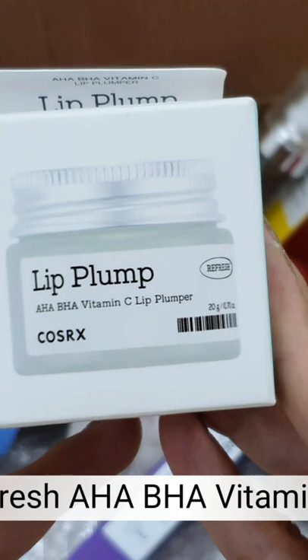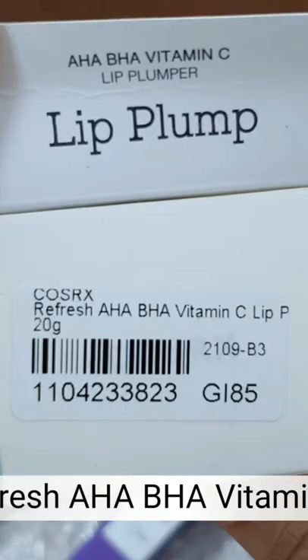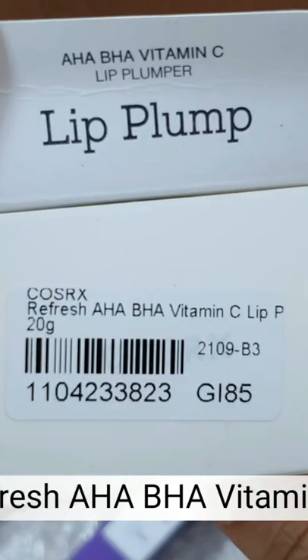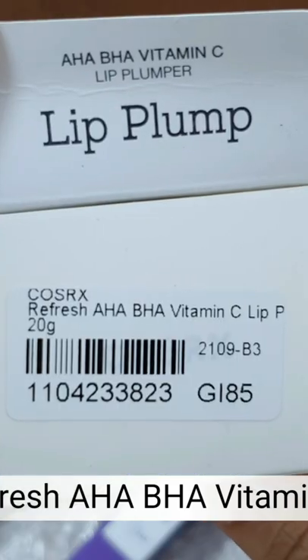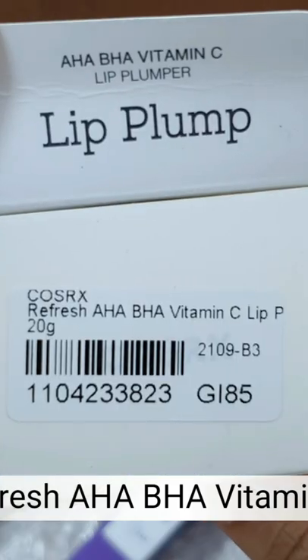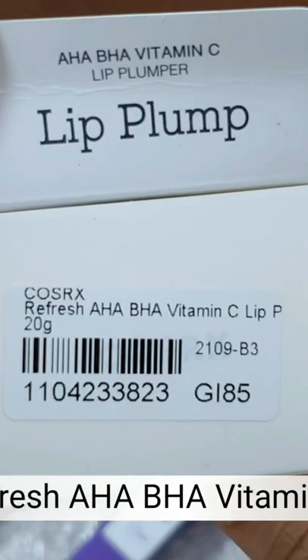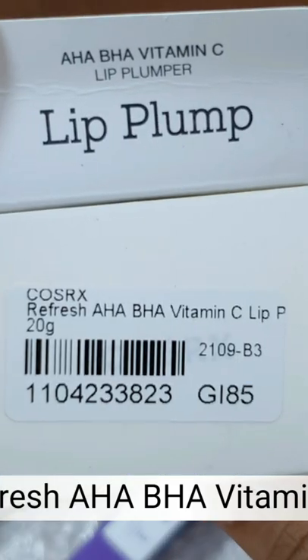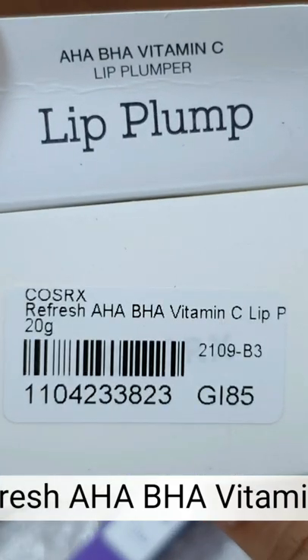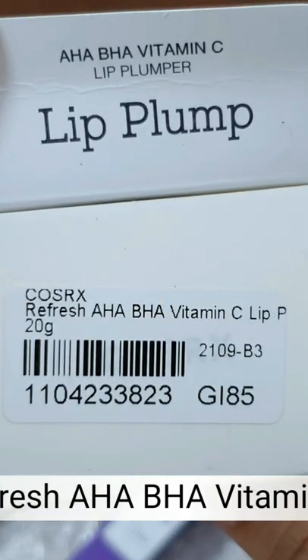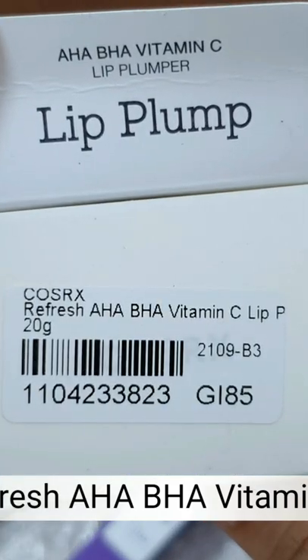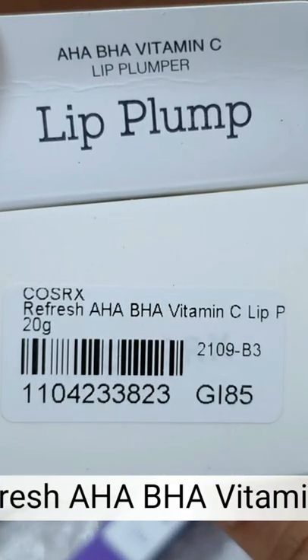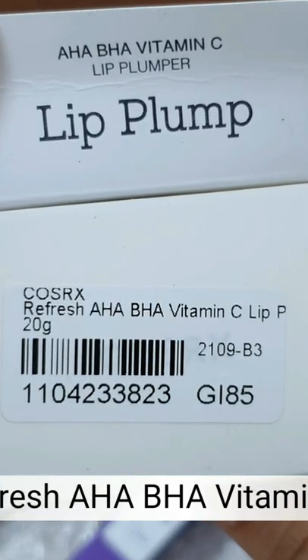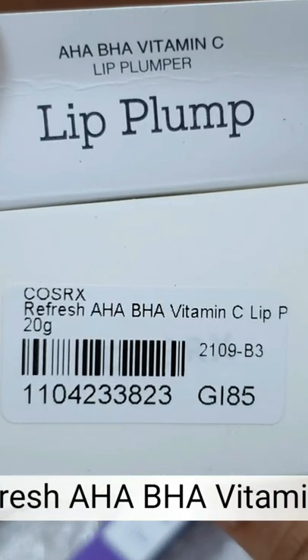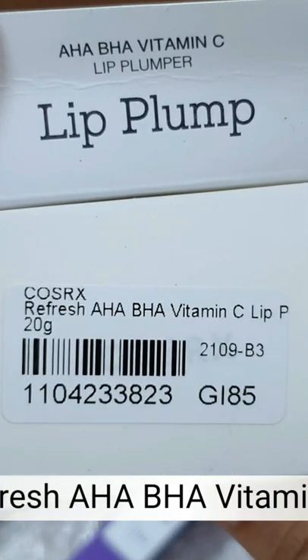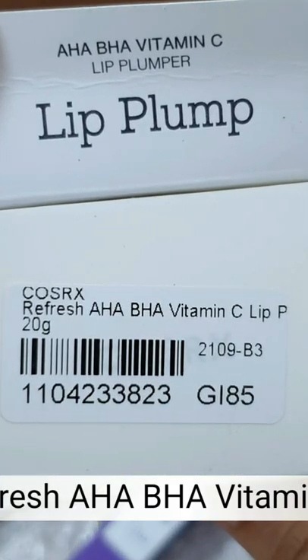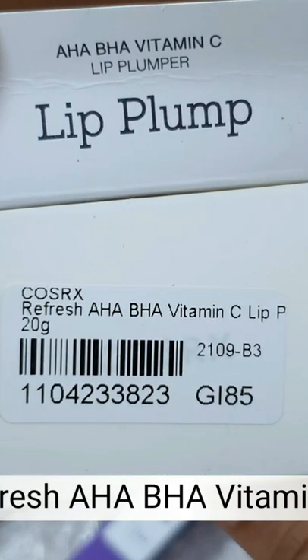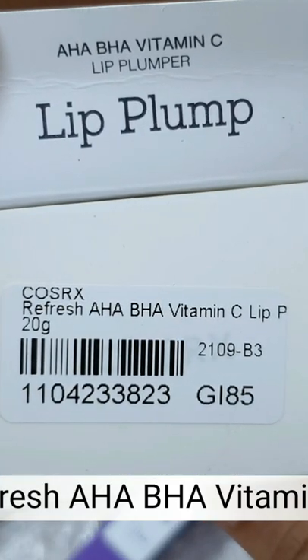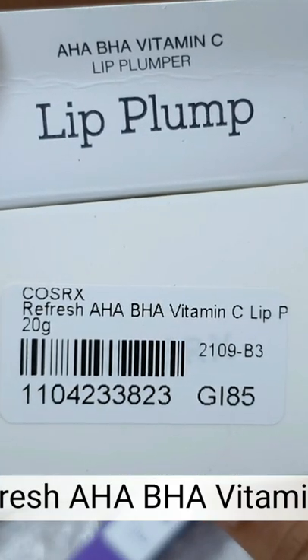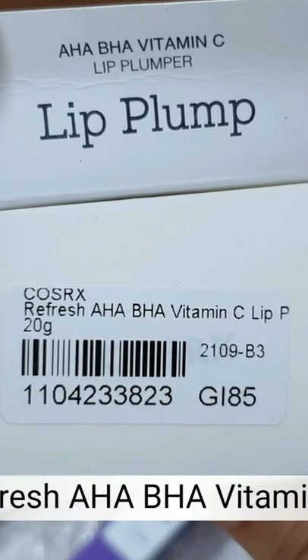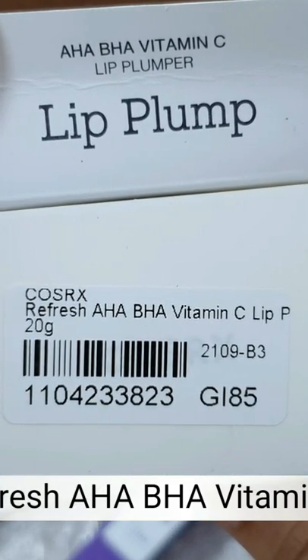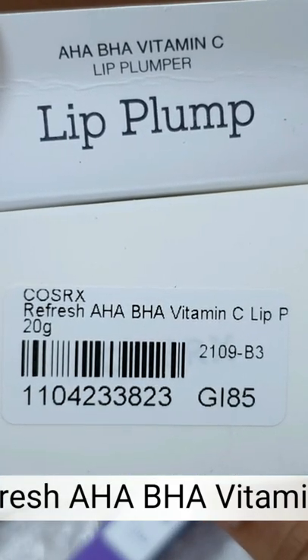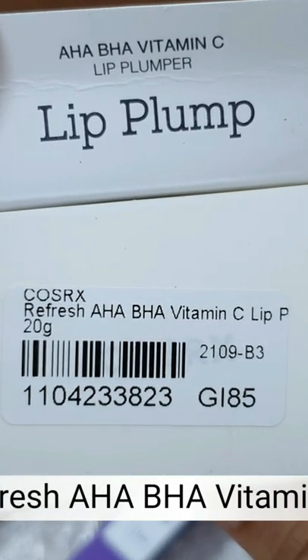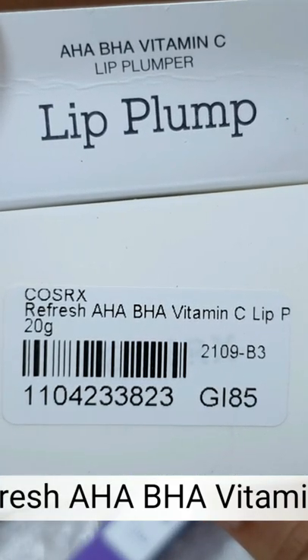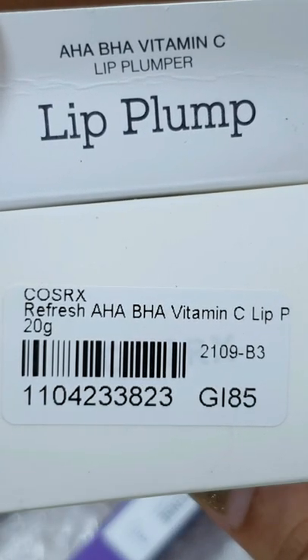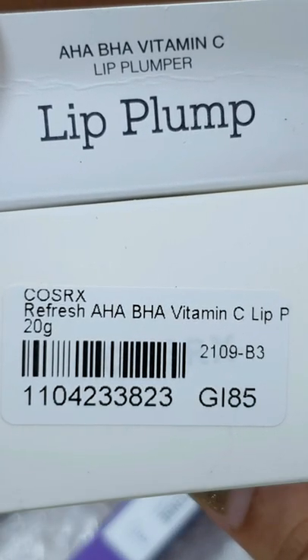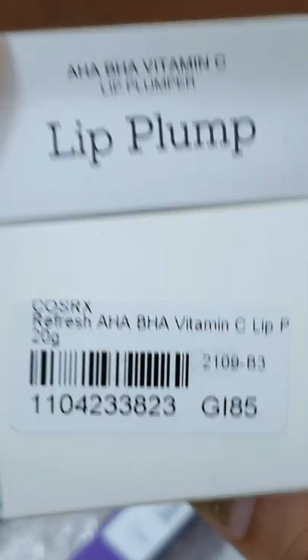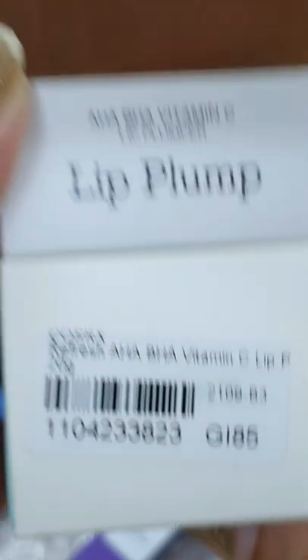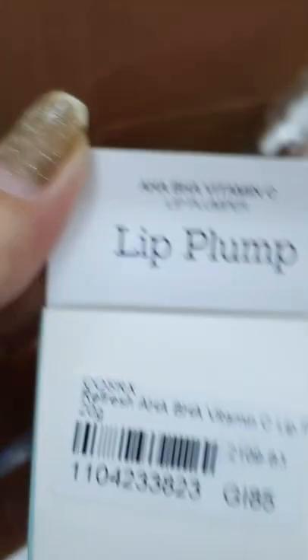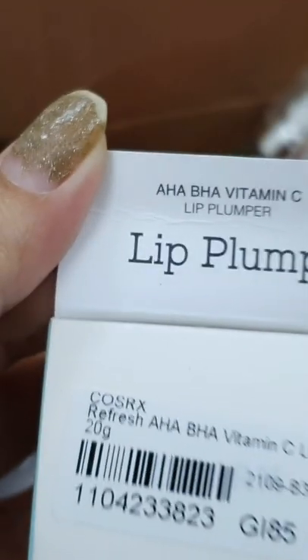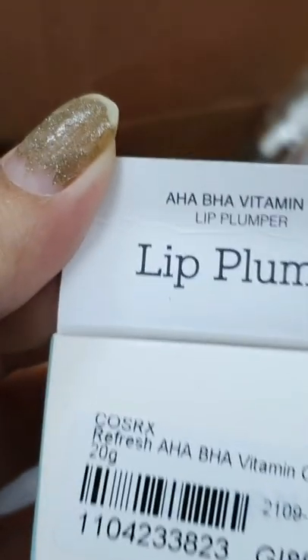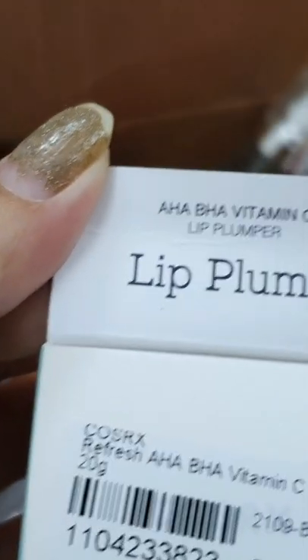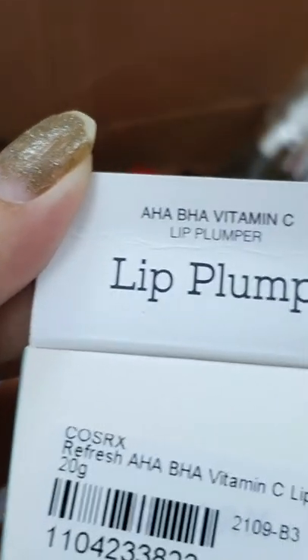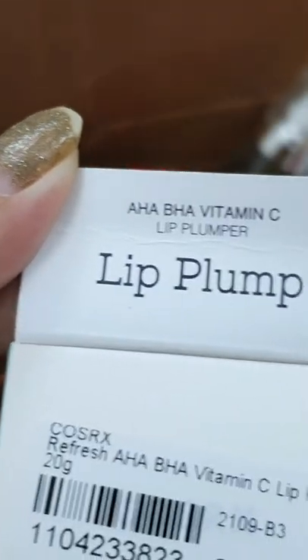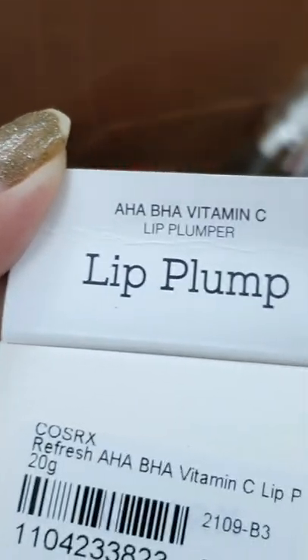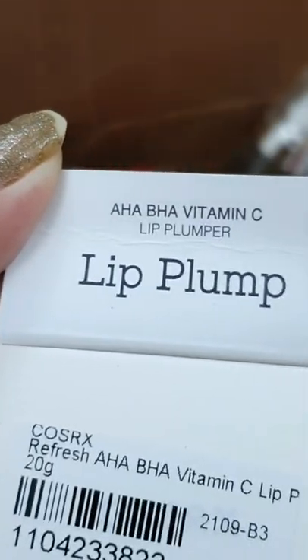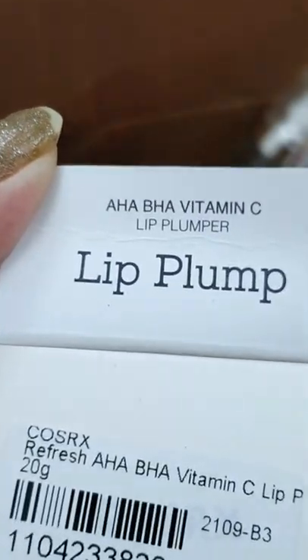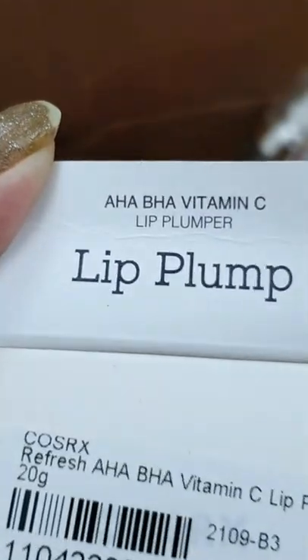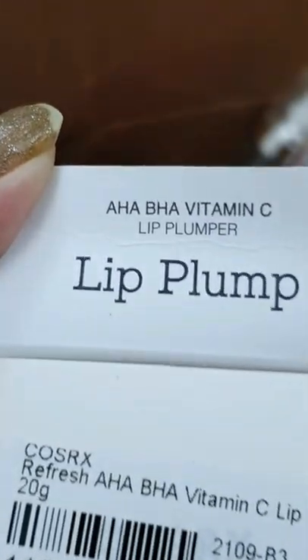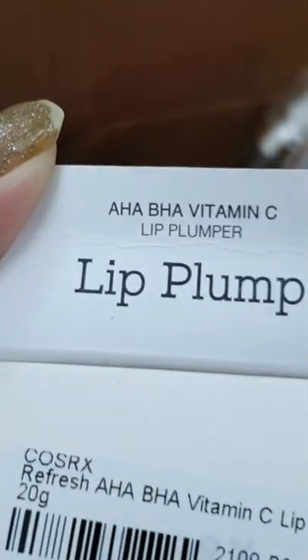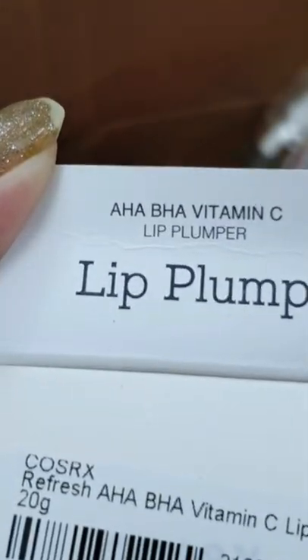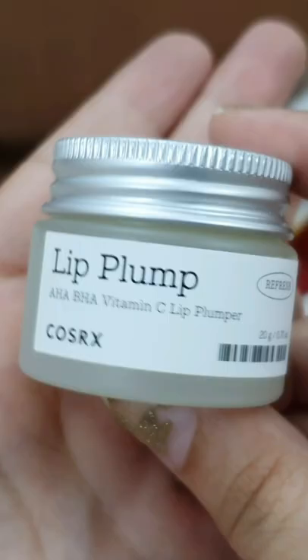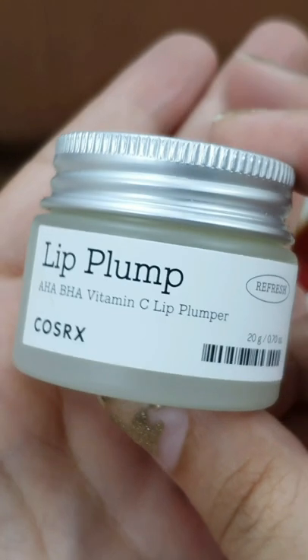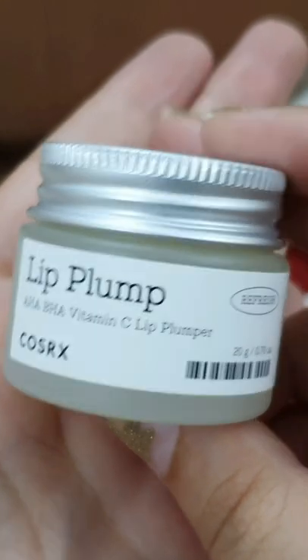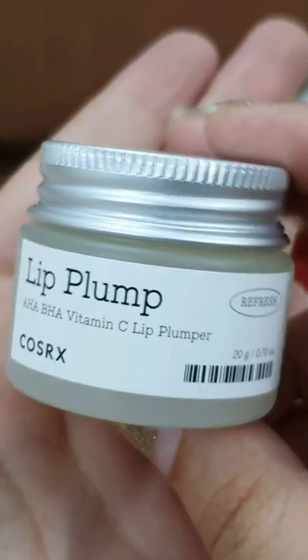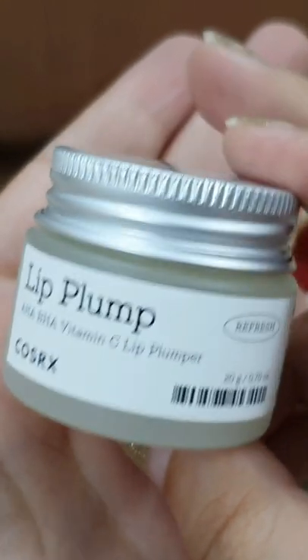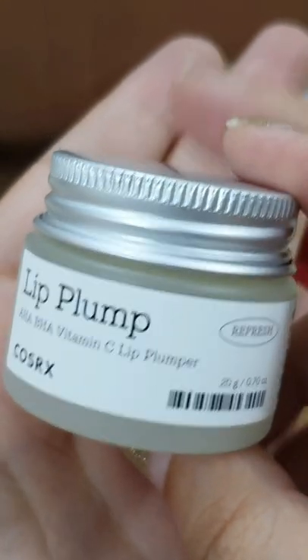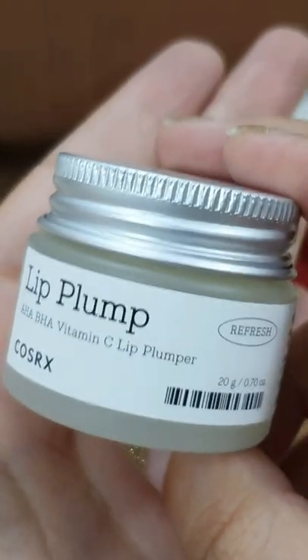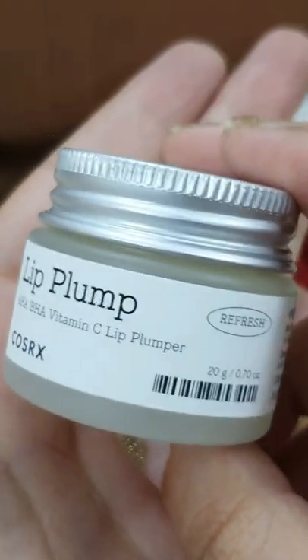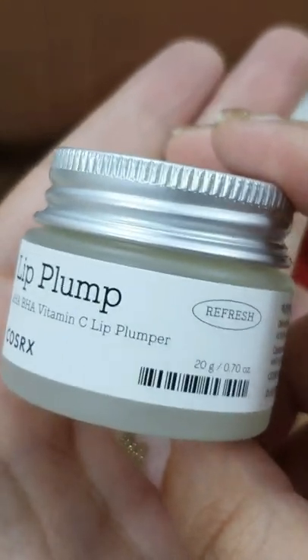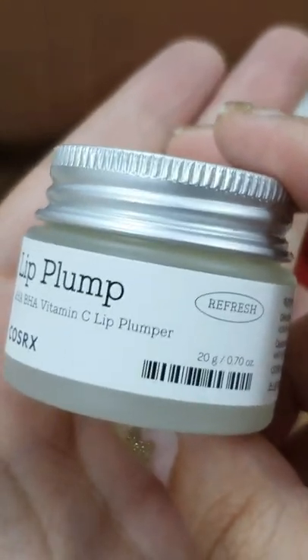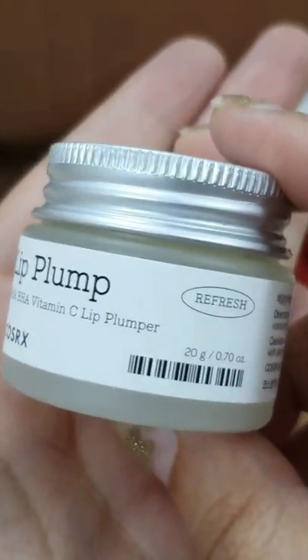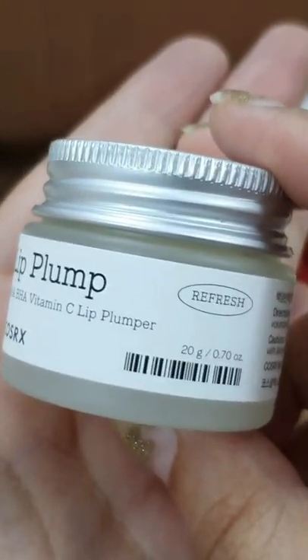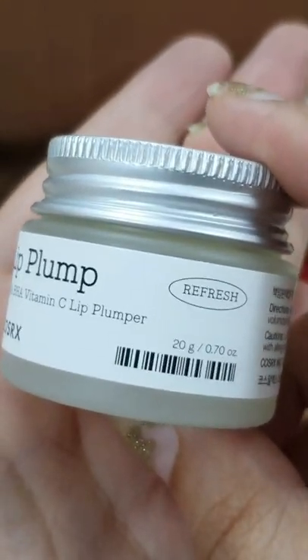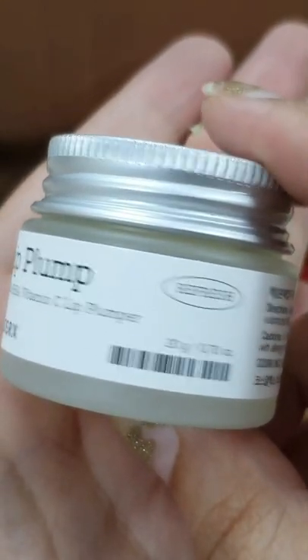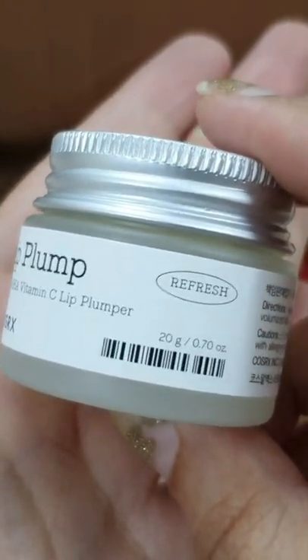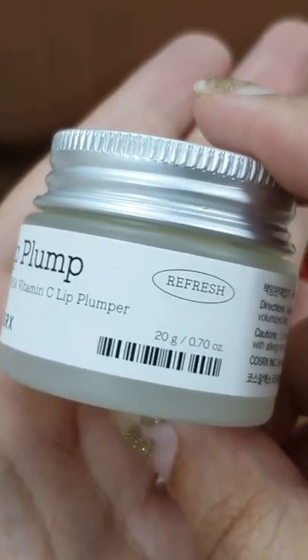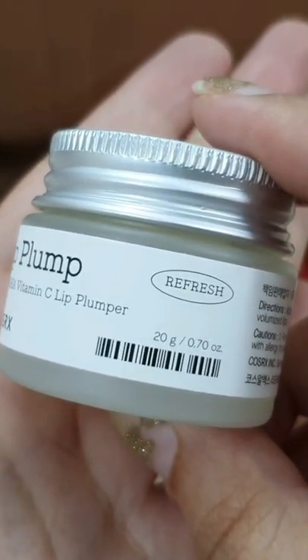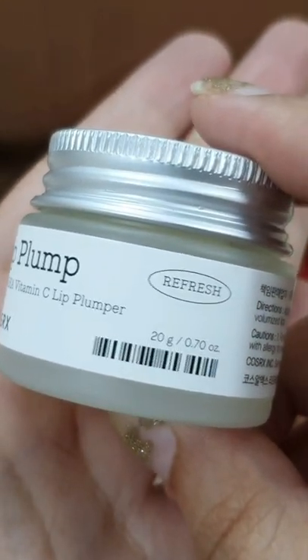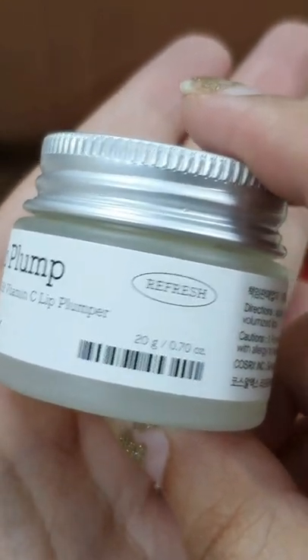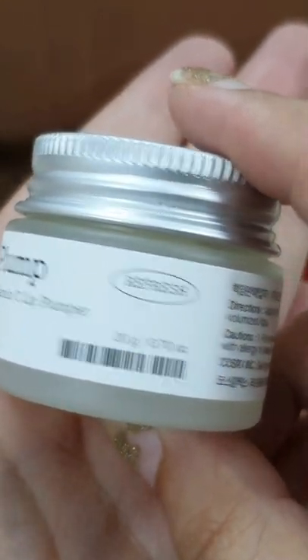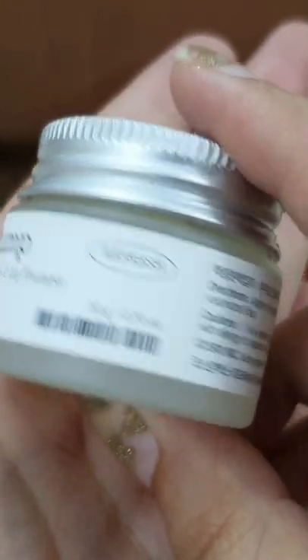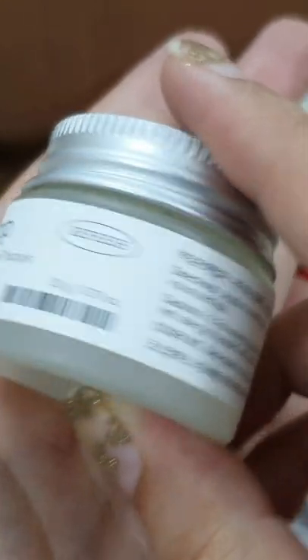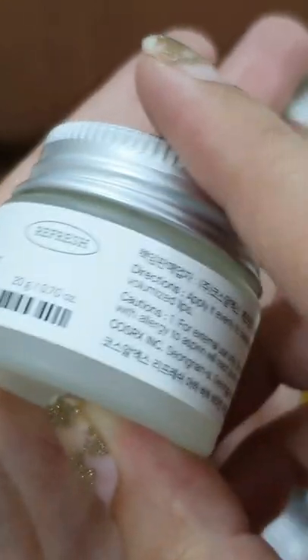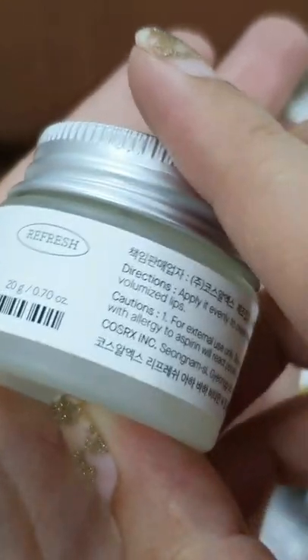I am reviewing COSRIC's Refresh AJBHA Vitamin C Lip Plumper. I love the frosted look its bottle has.